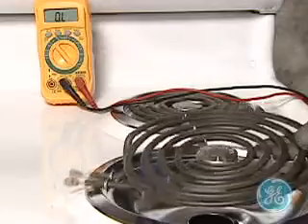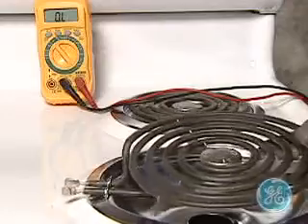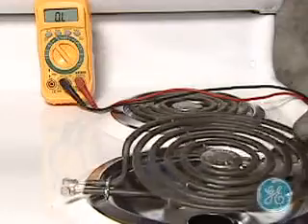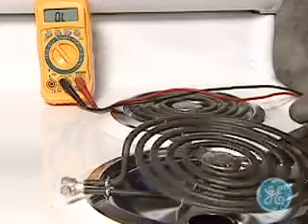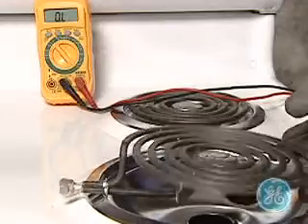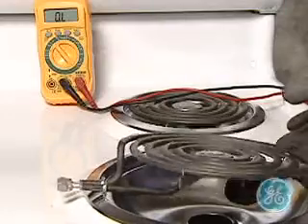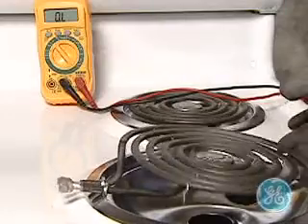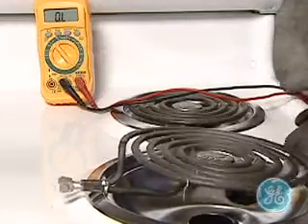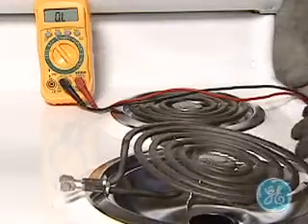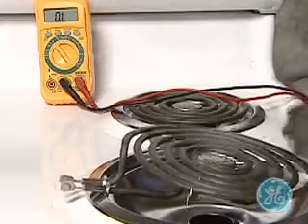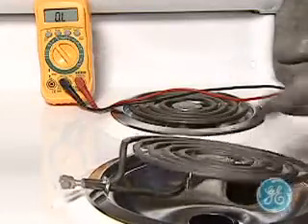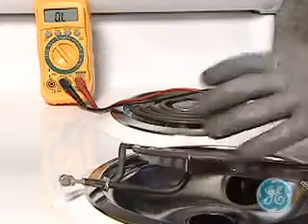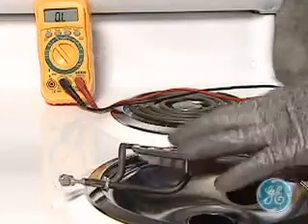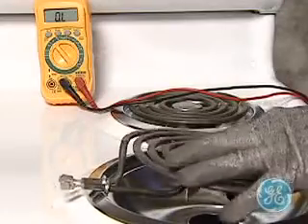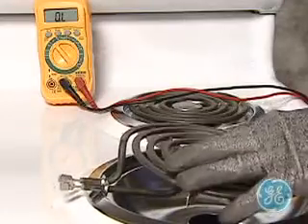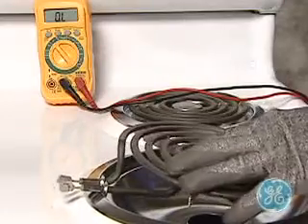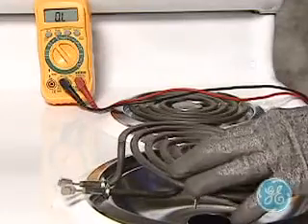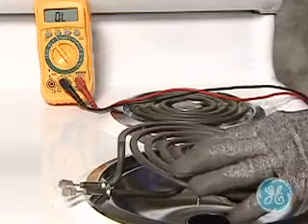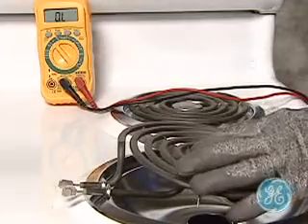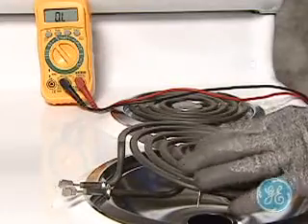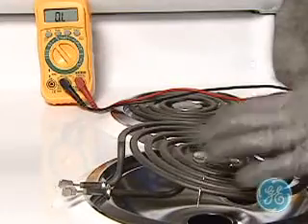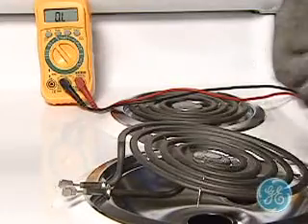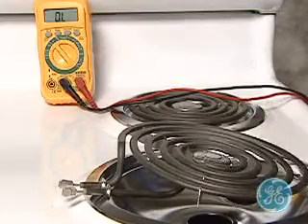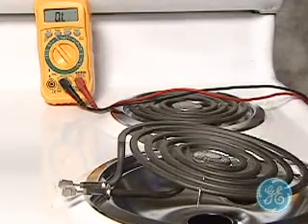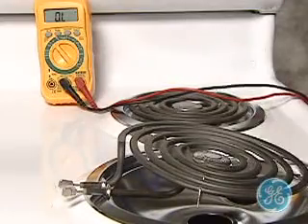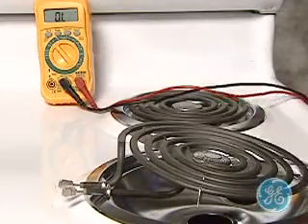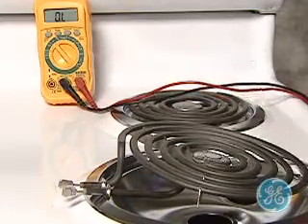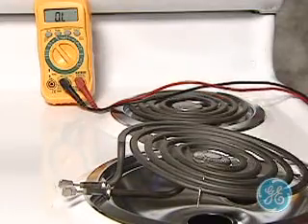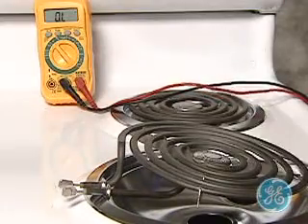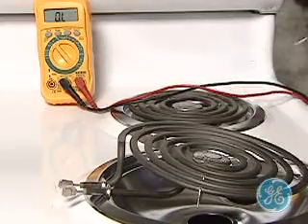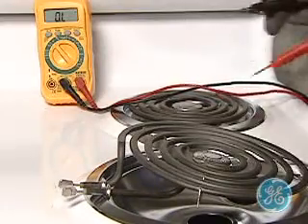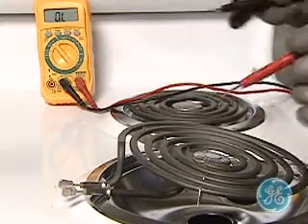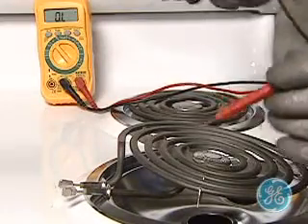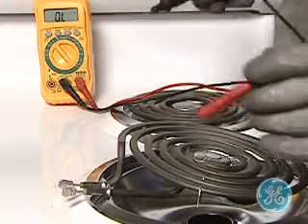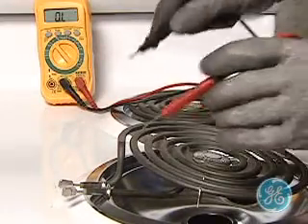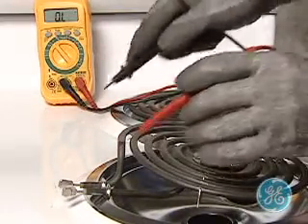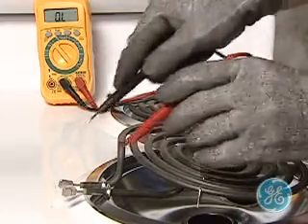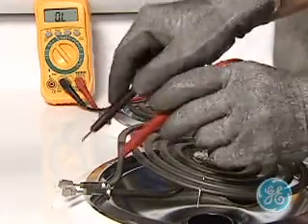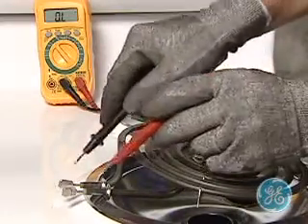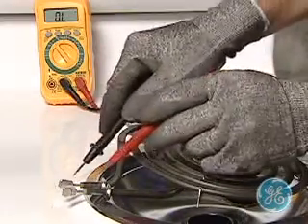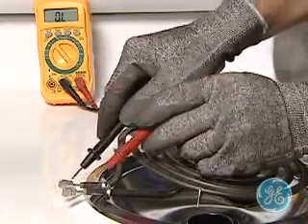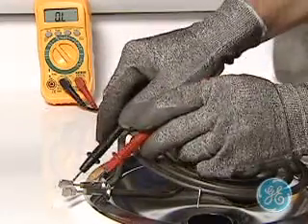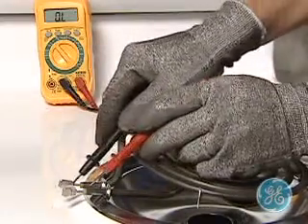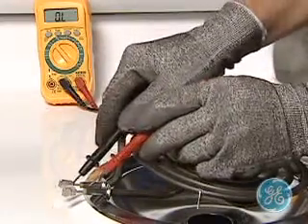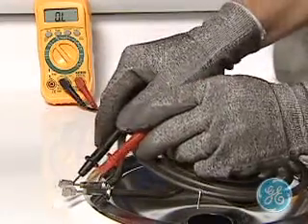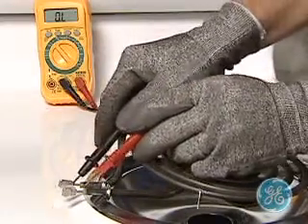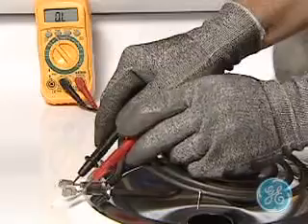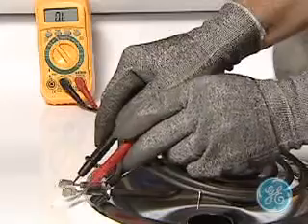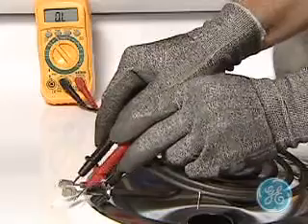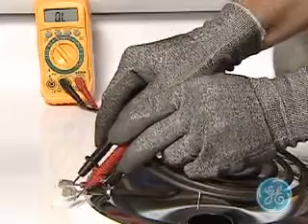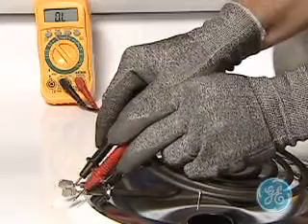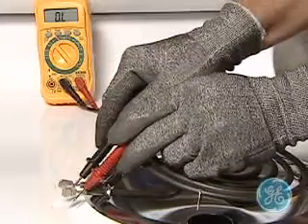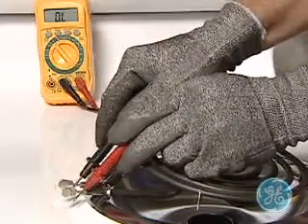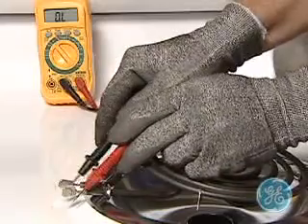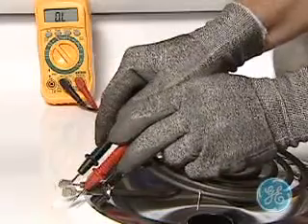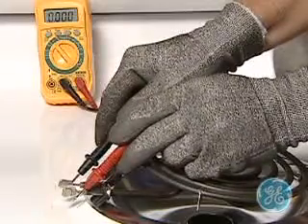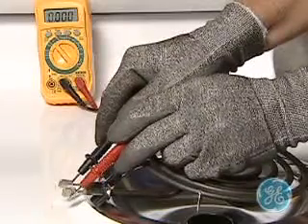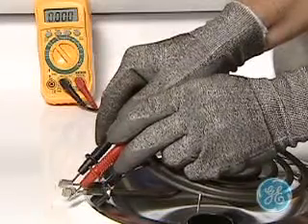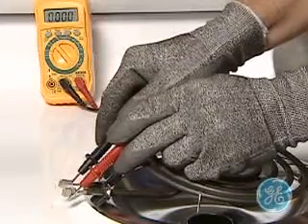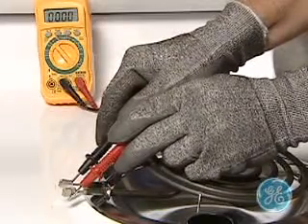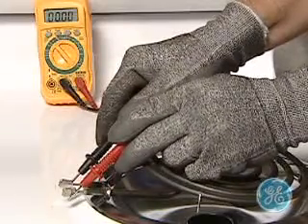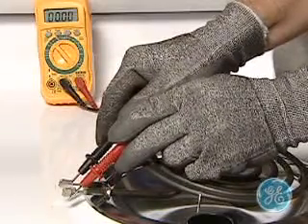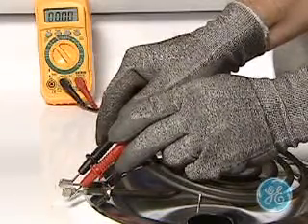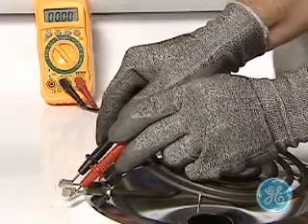When testing the large burner on this model with a meter, it should read approximately 22 ohms, indicating it too is good.